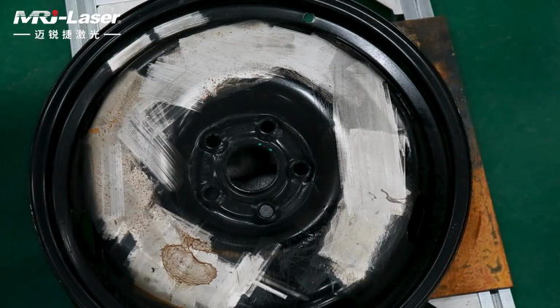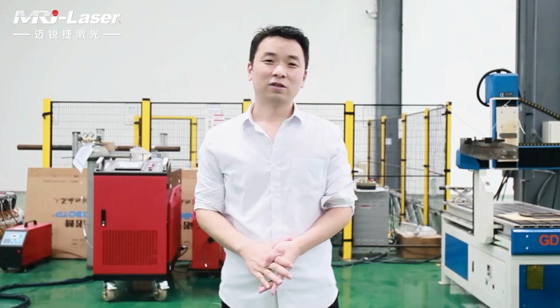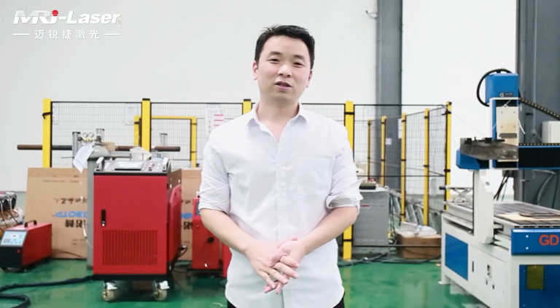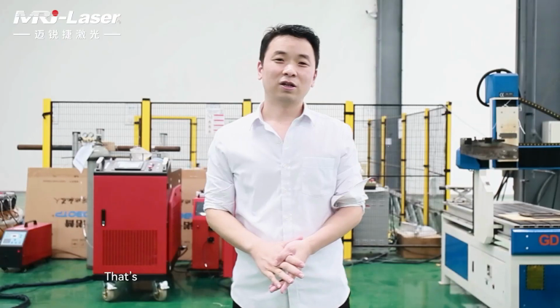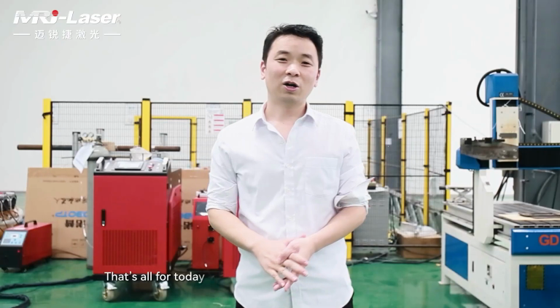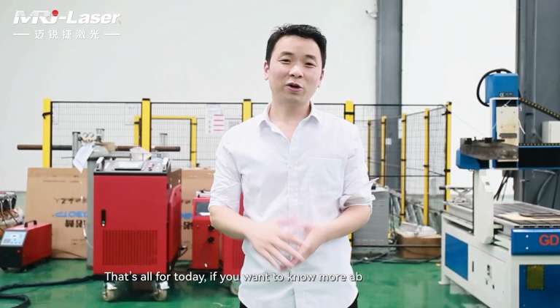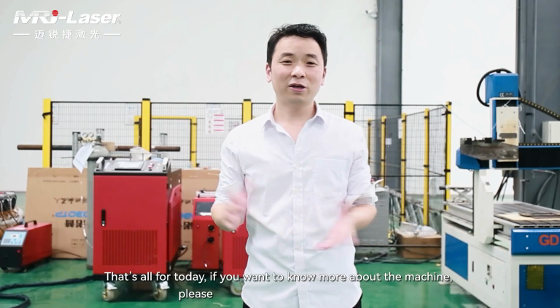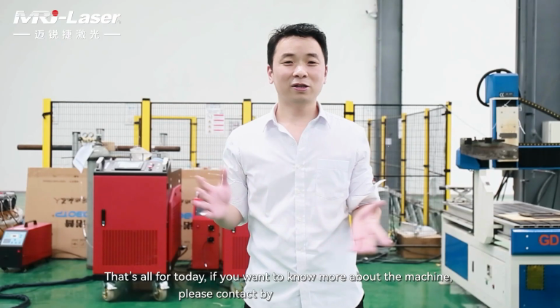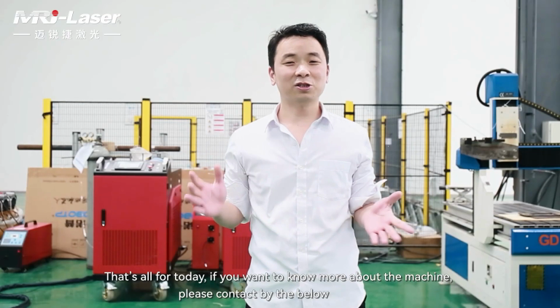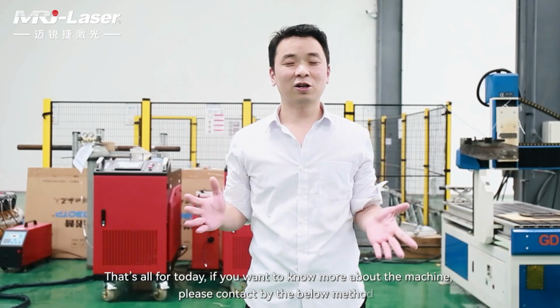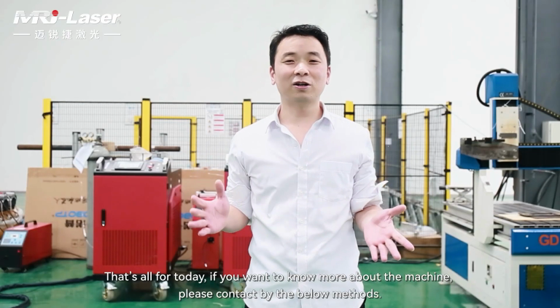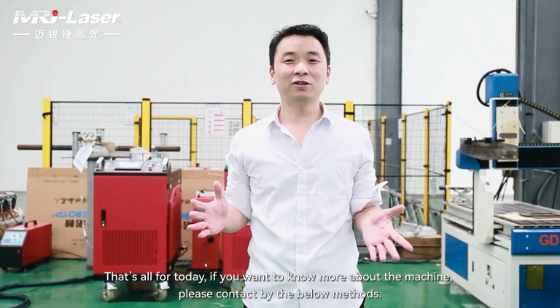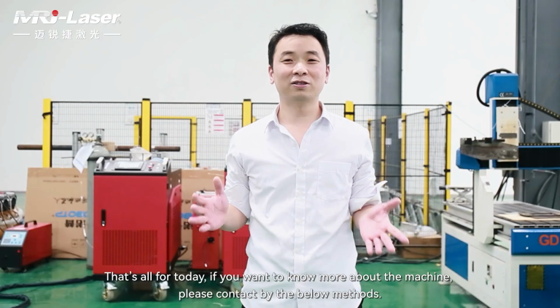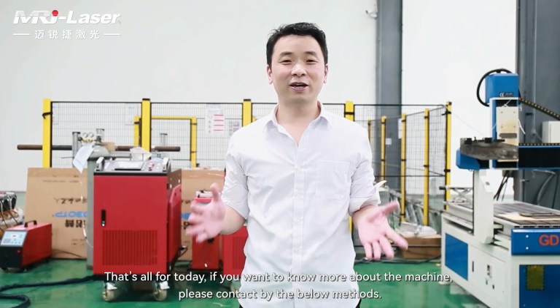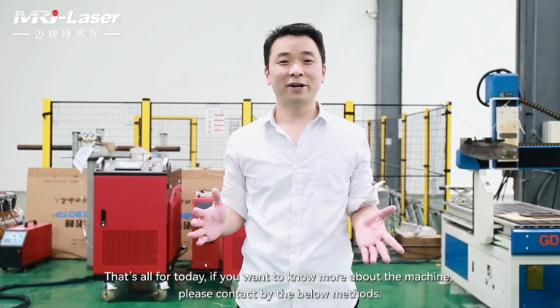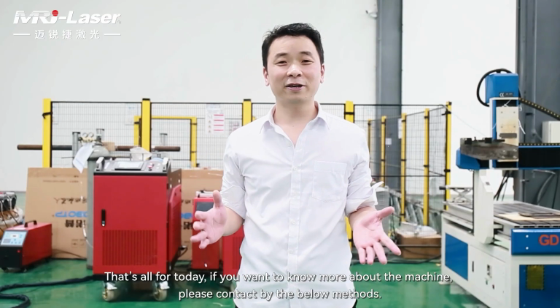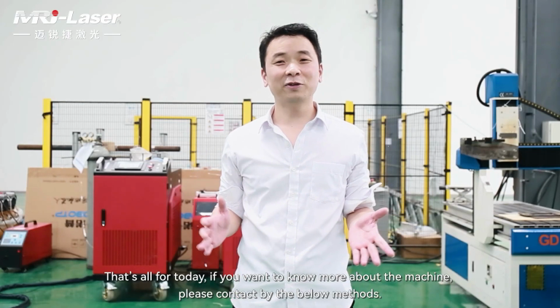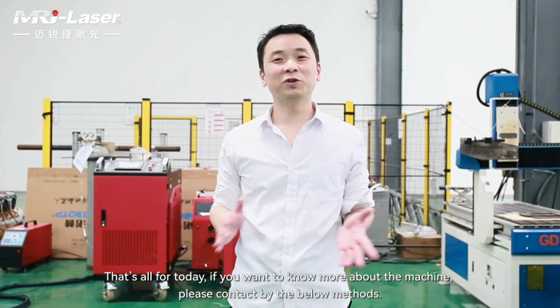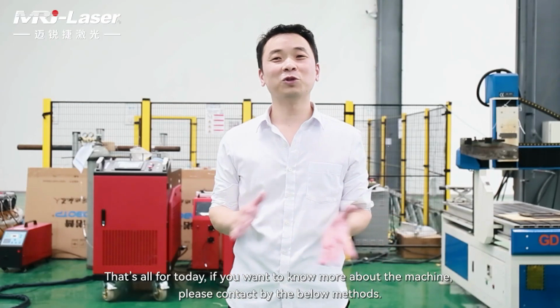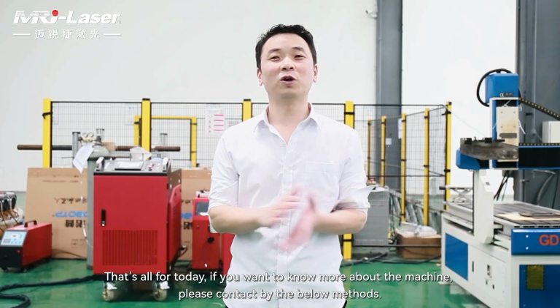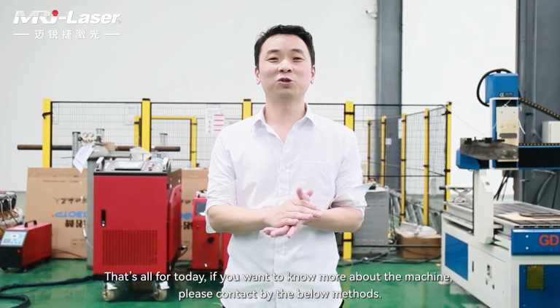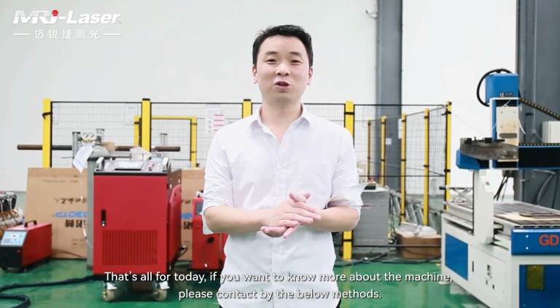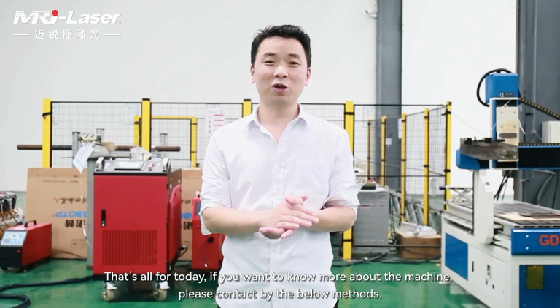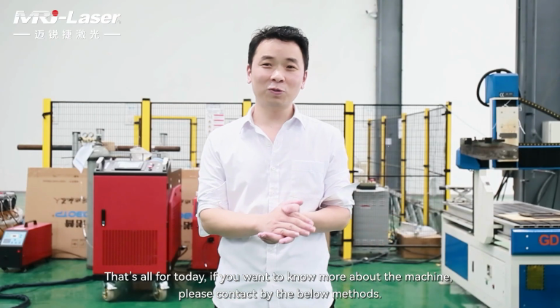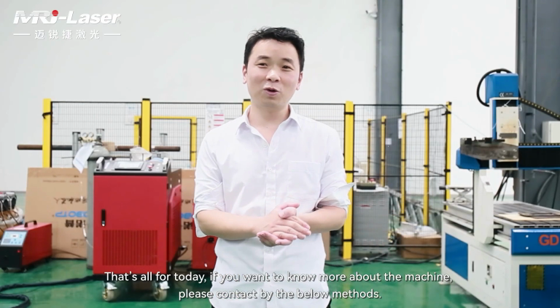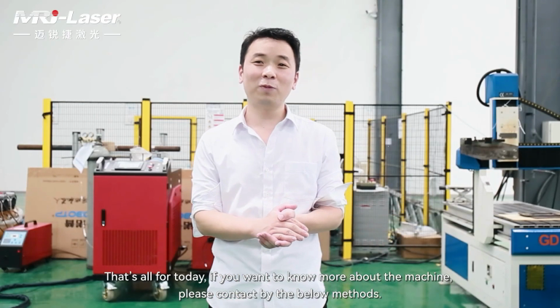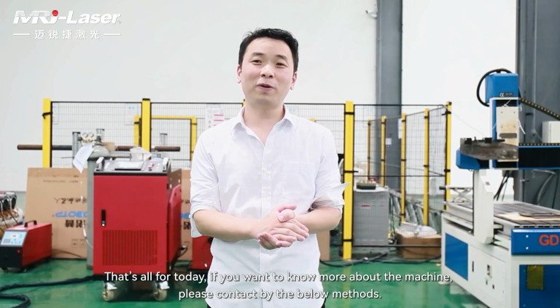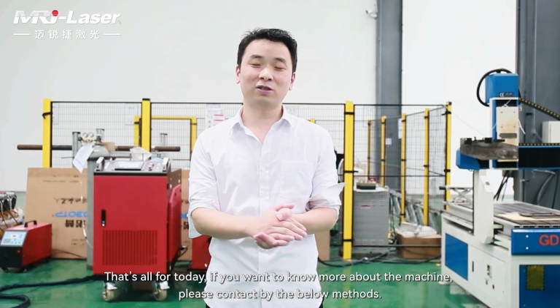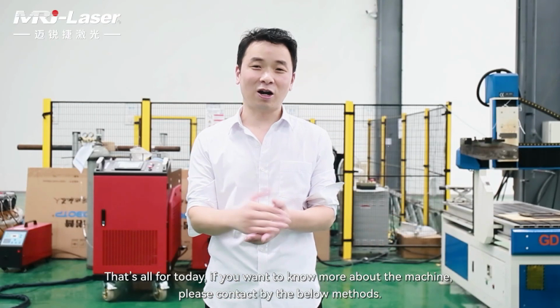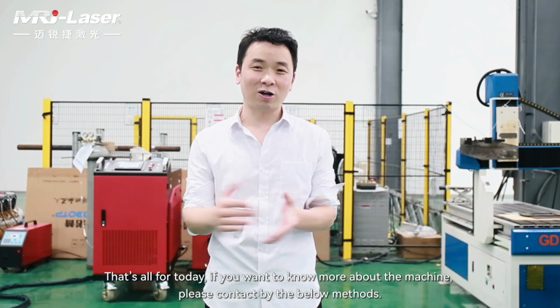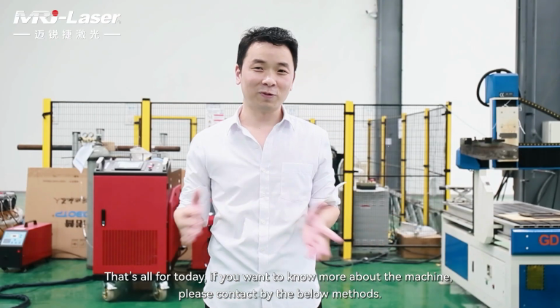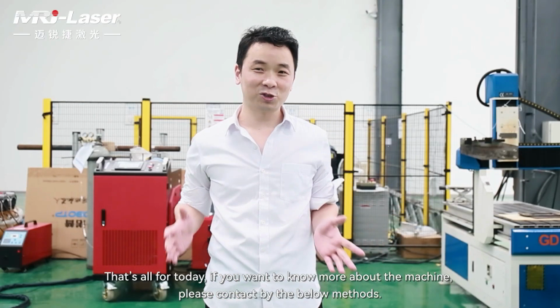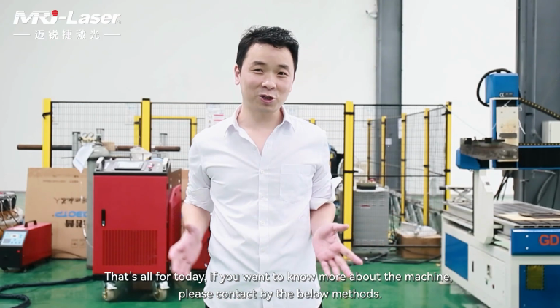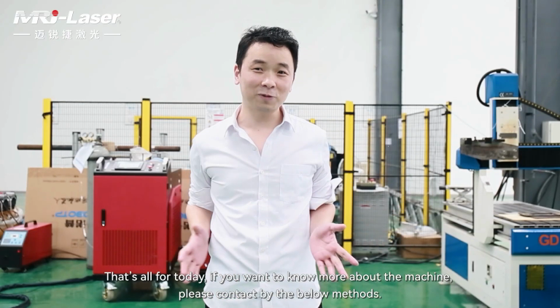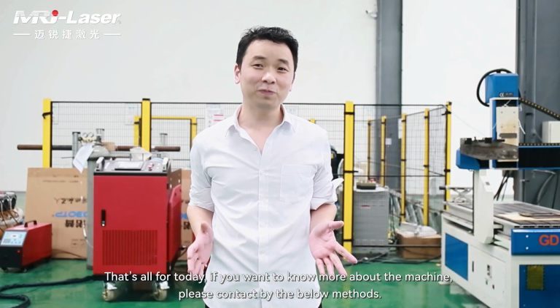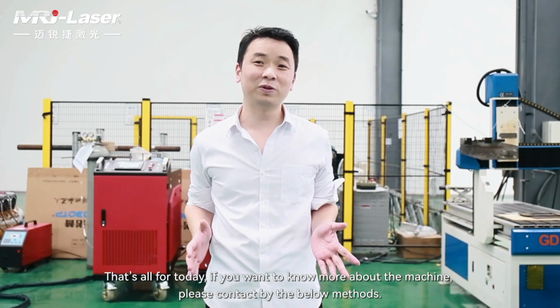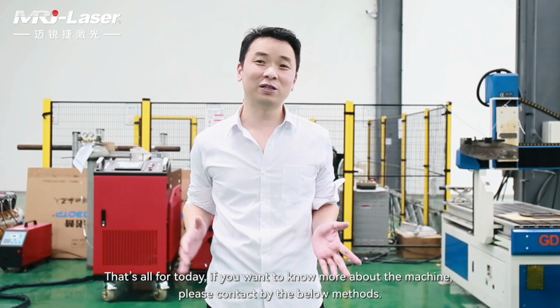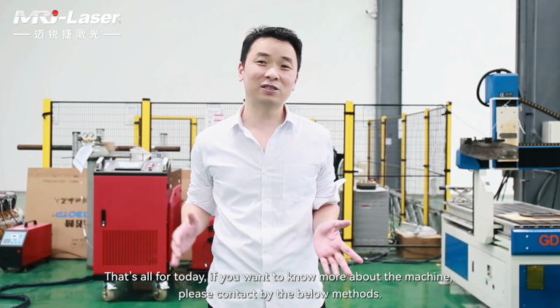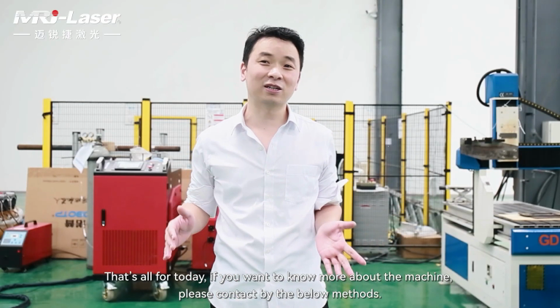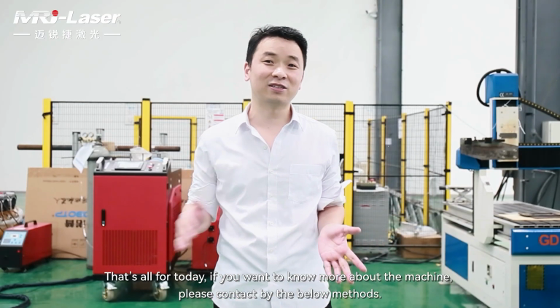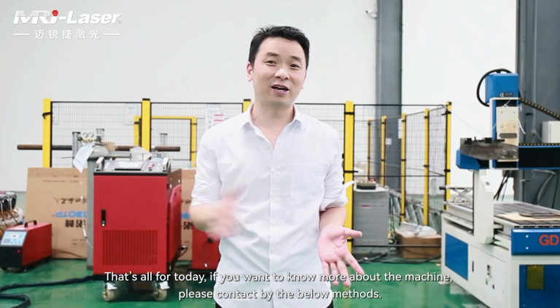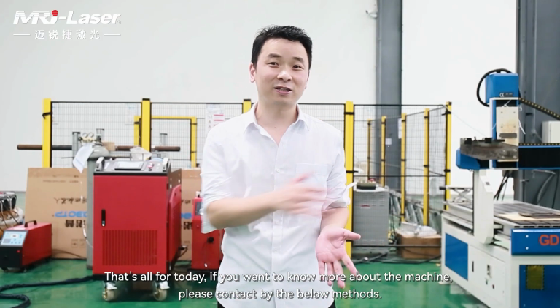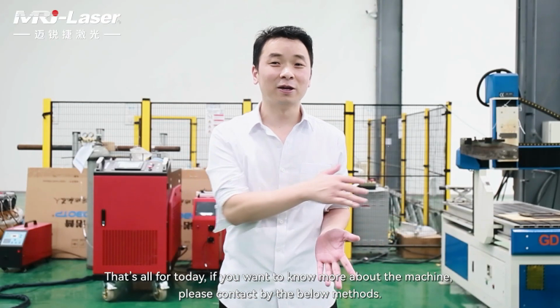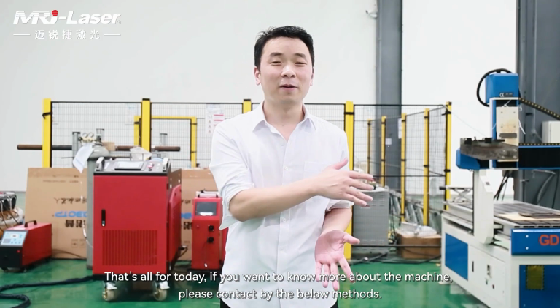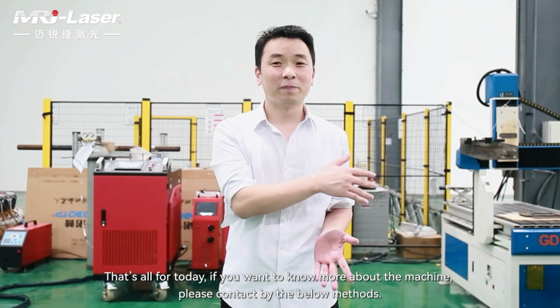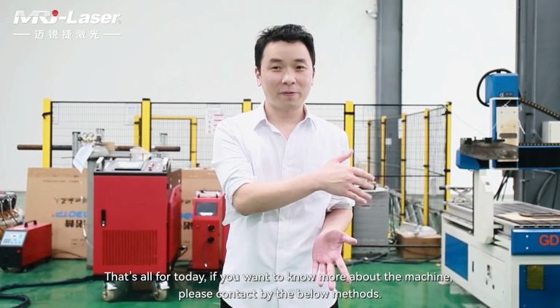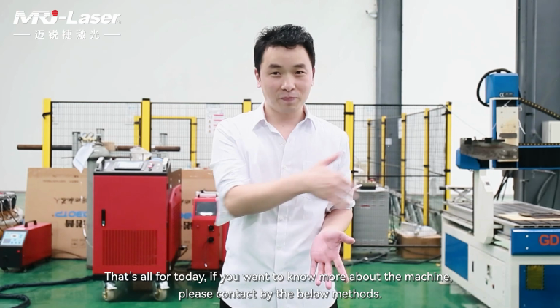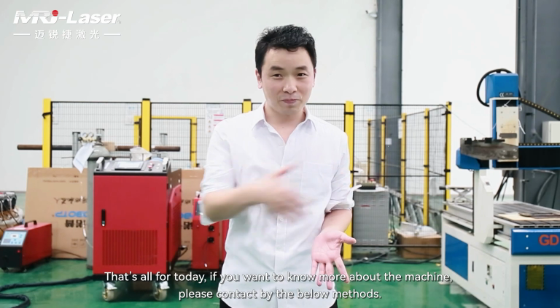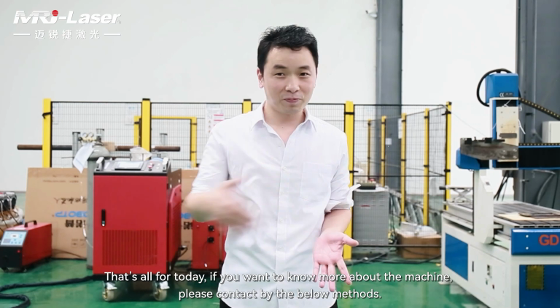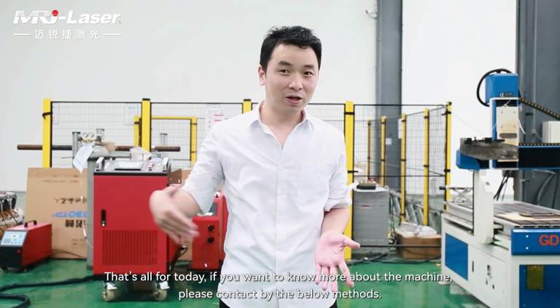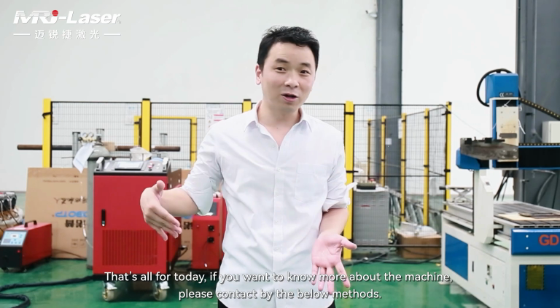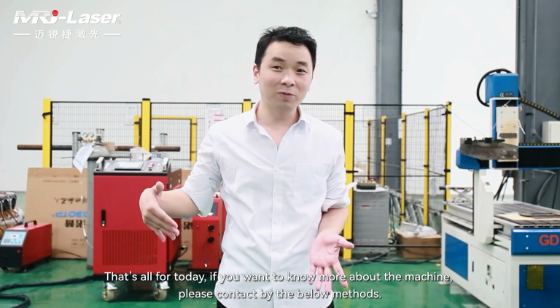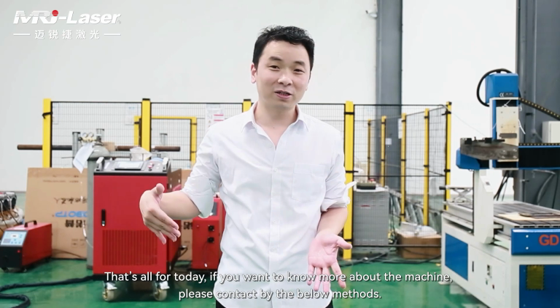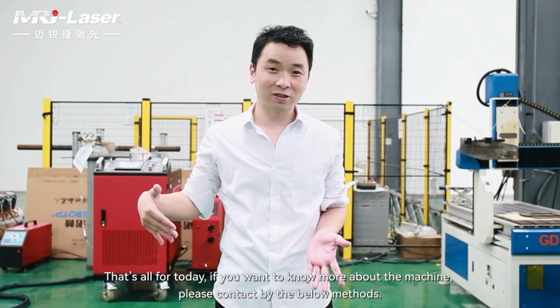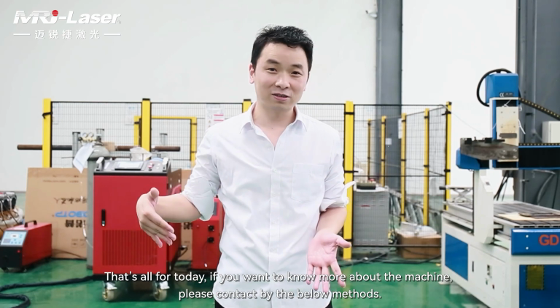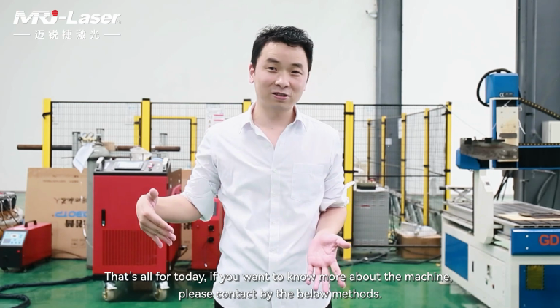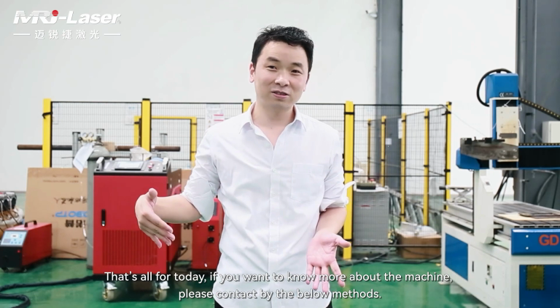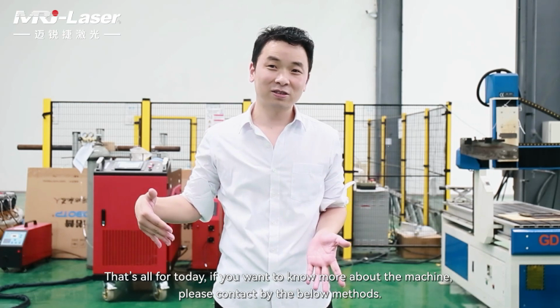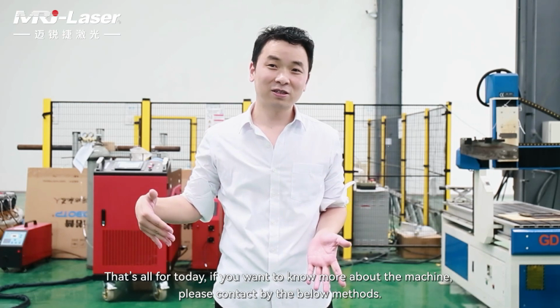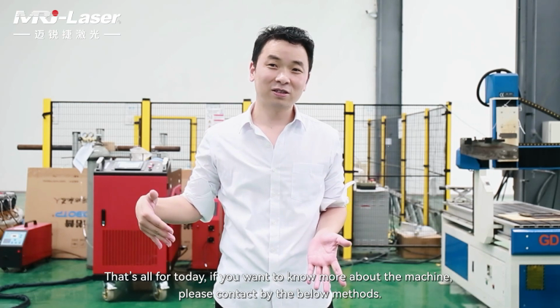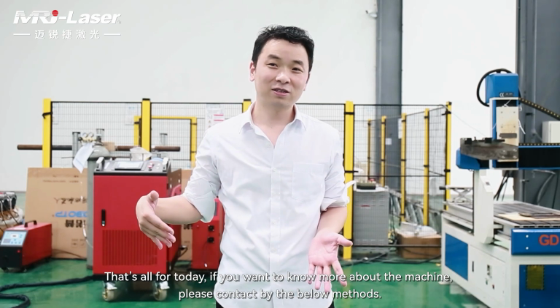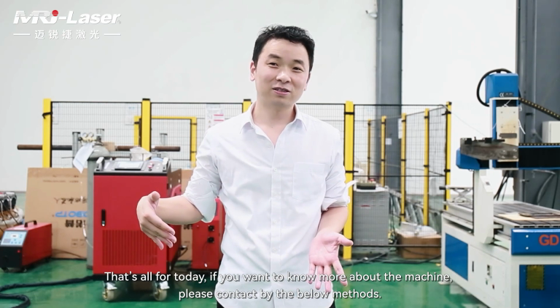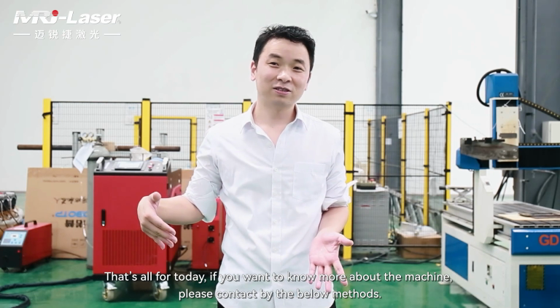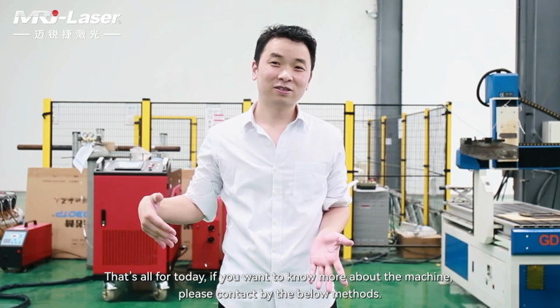That's all for today. If you want to know more about our machine, please contact us using the details in the description below. Thank you.